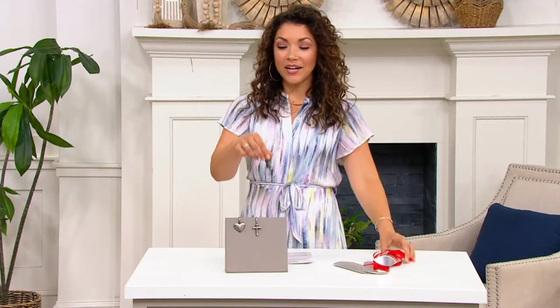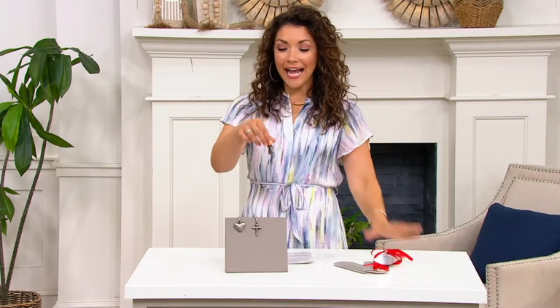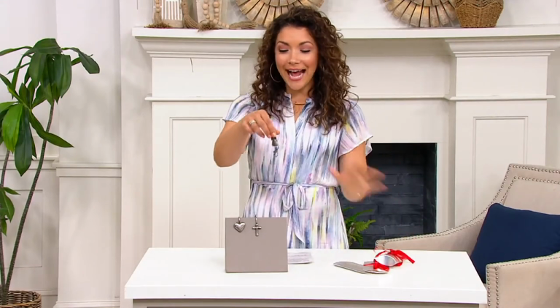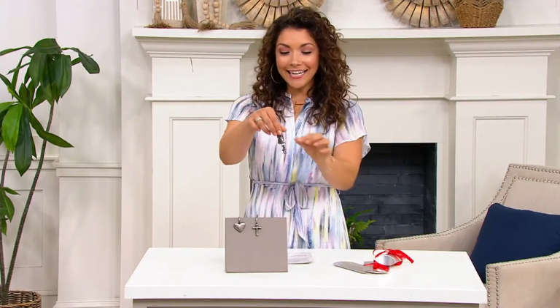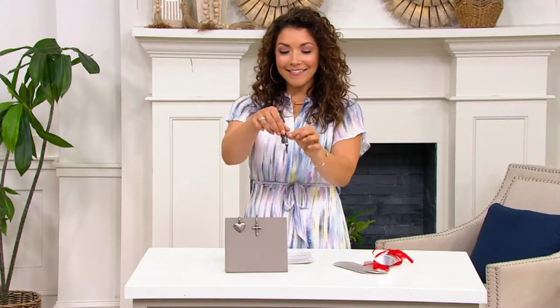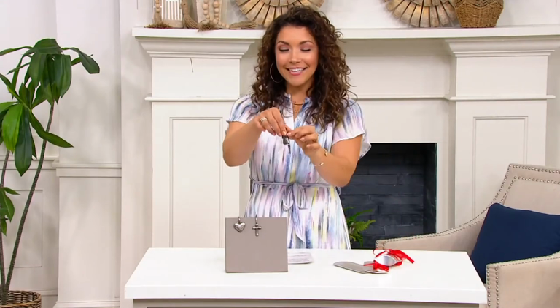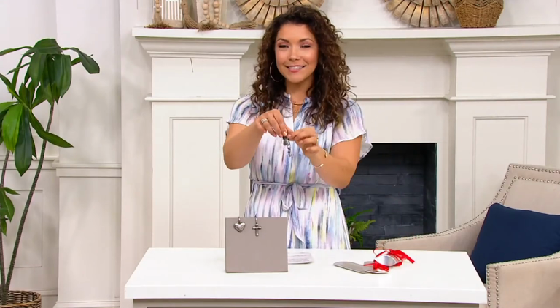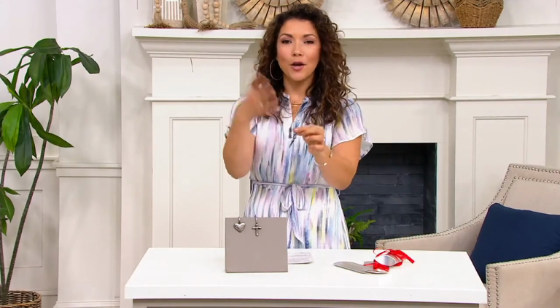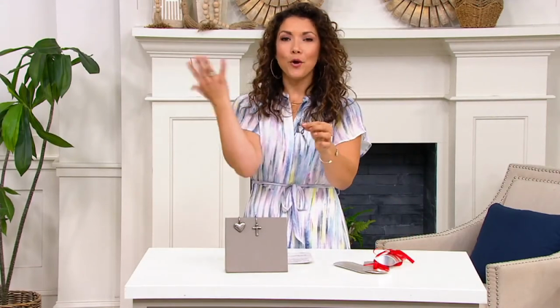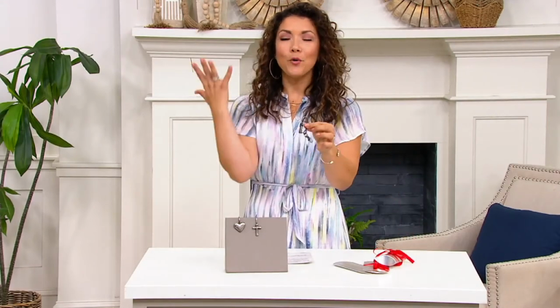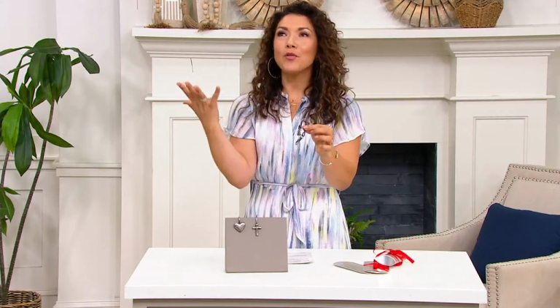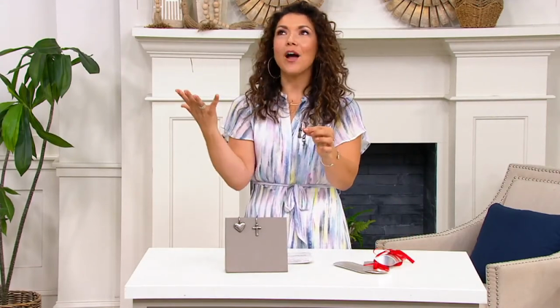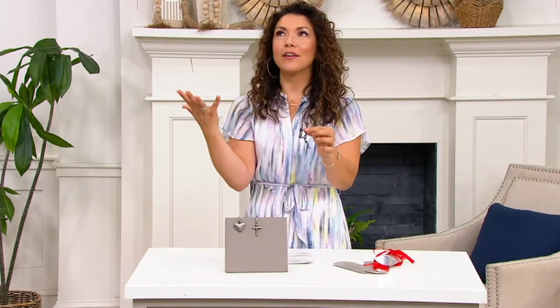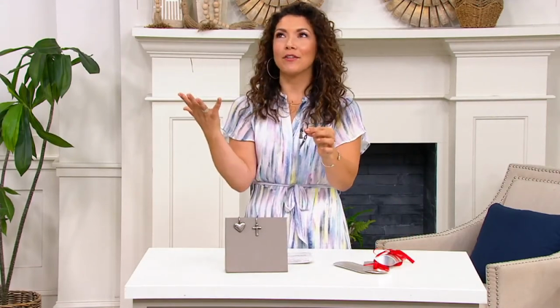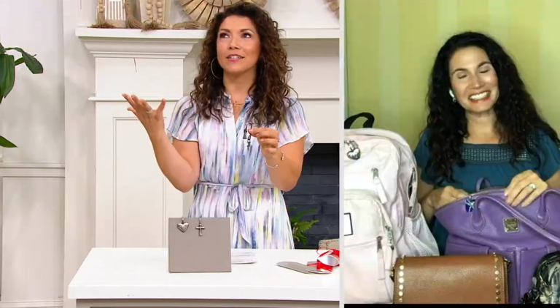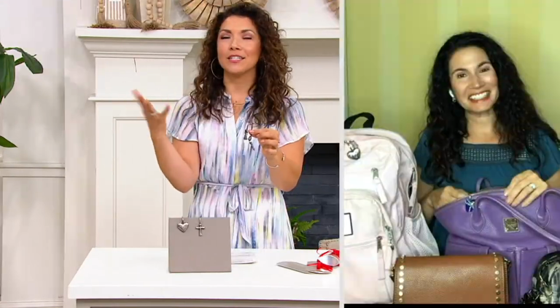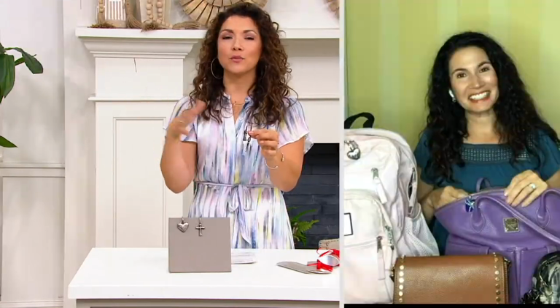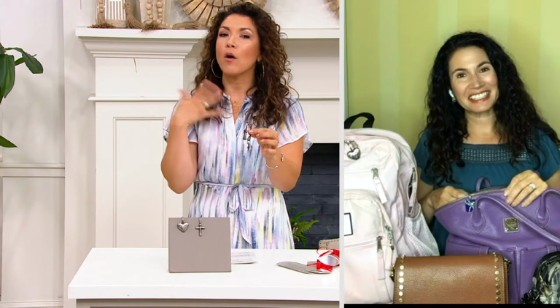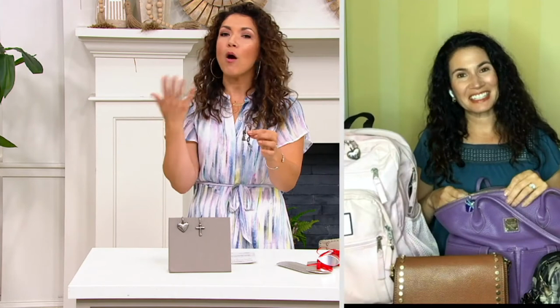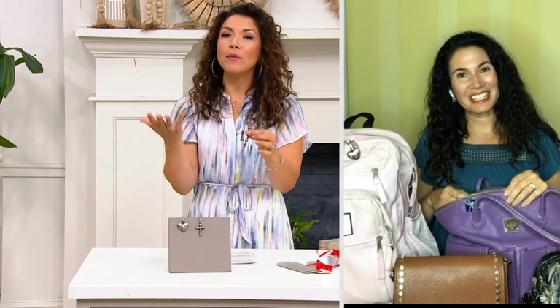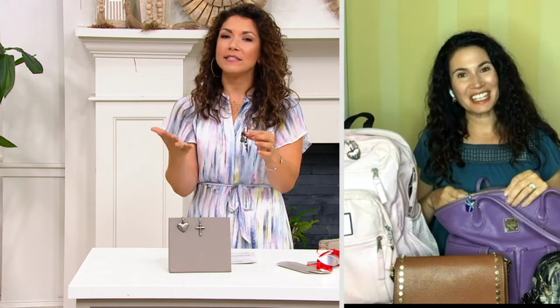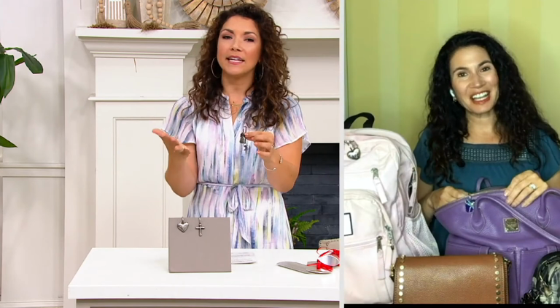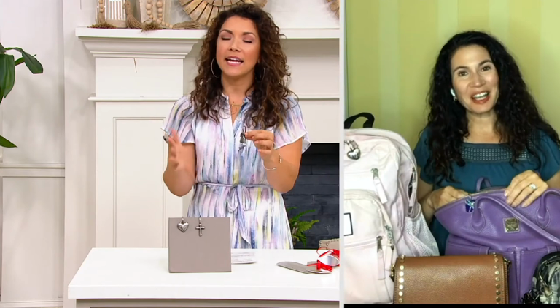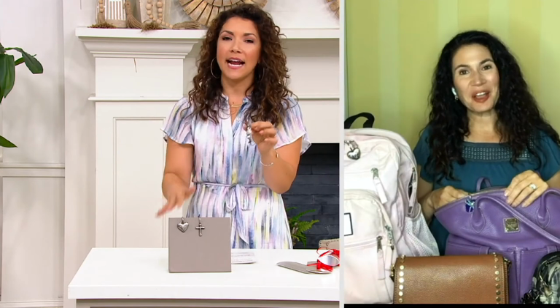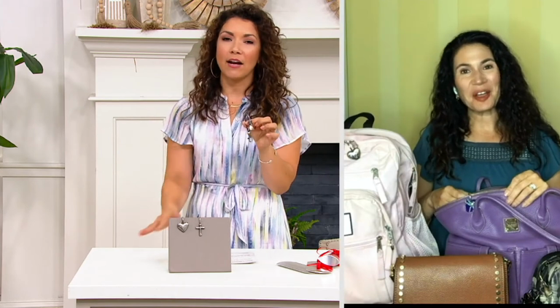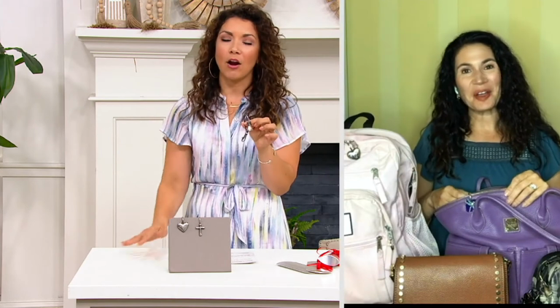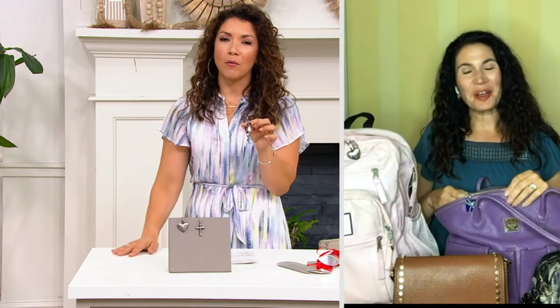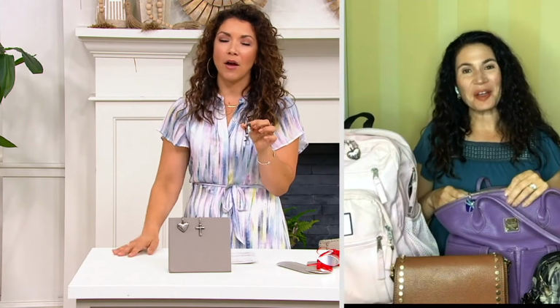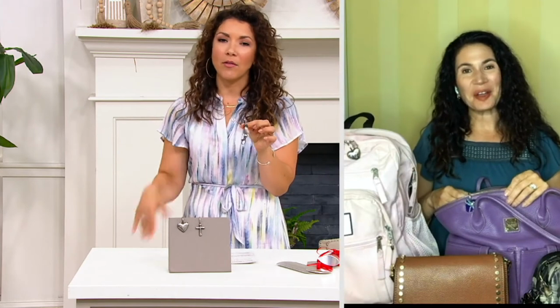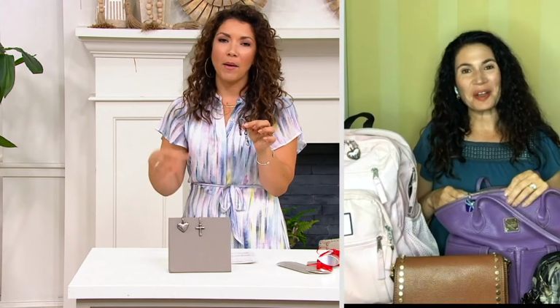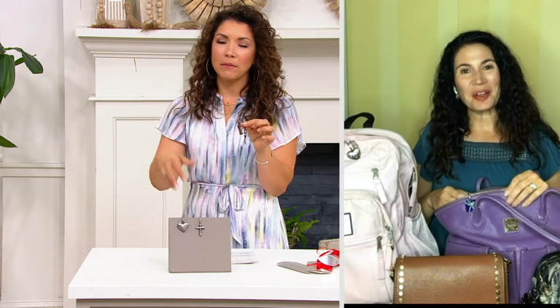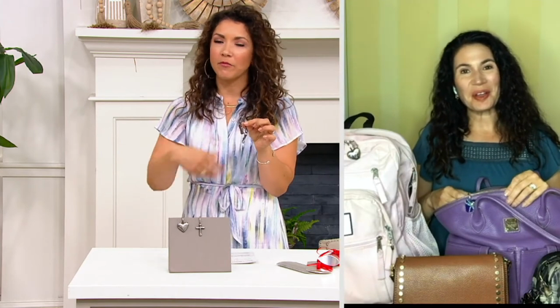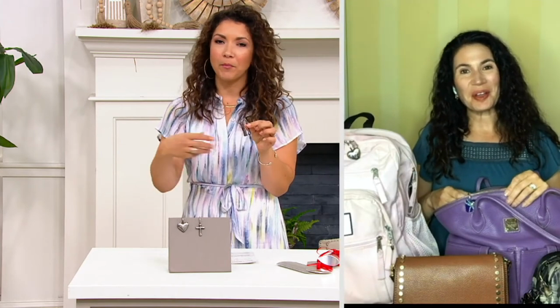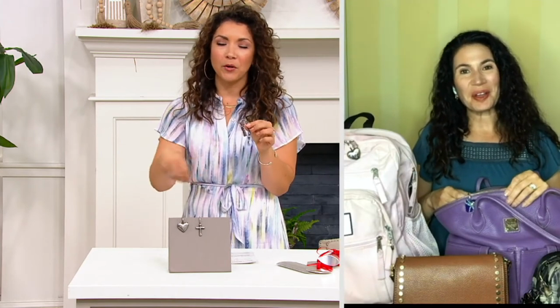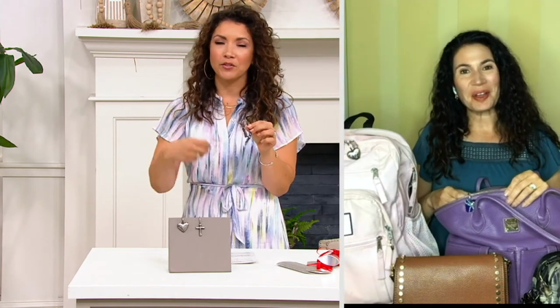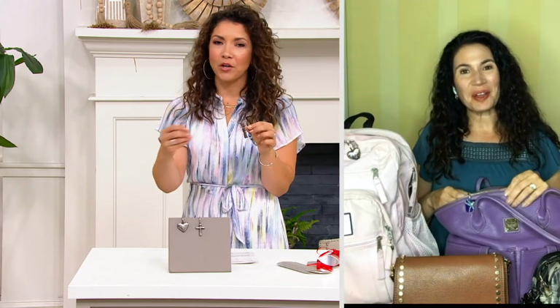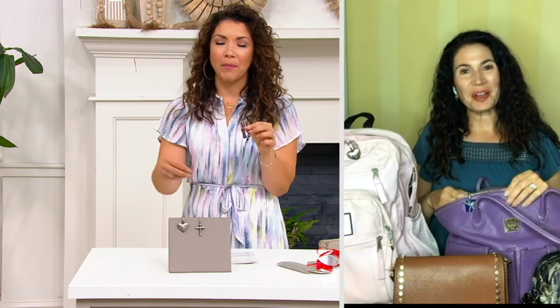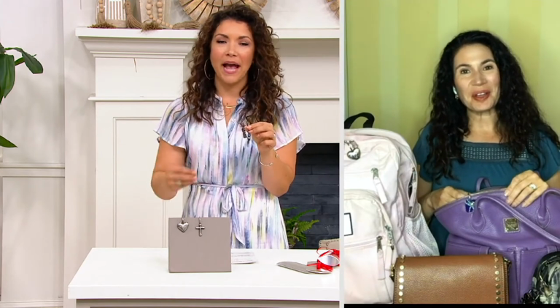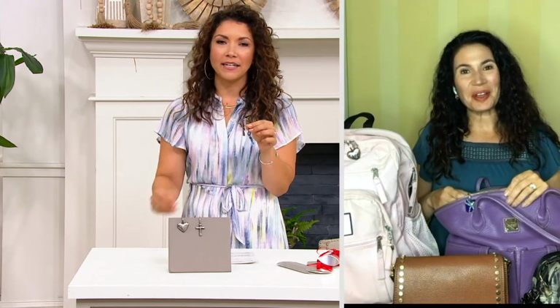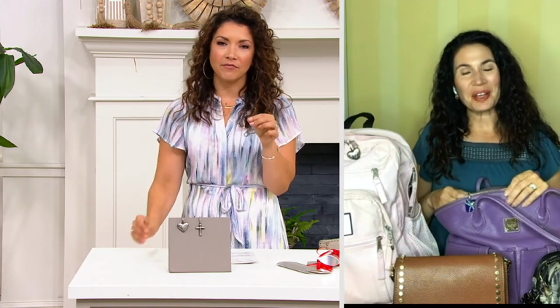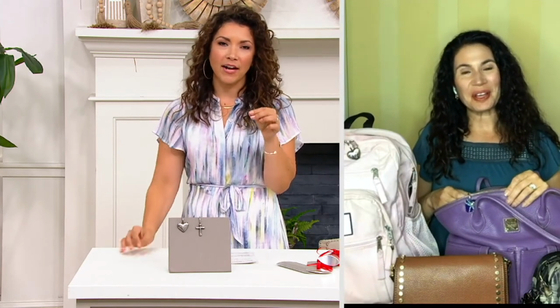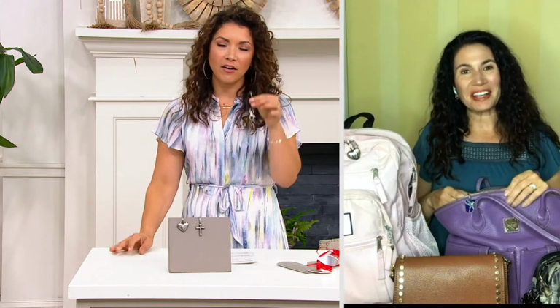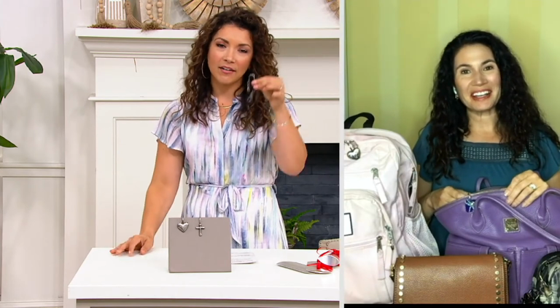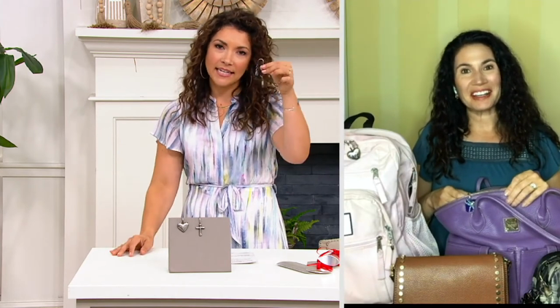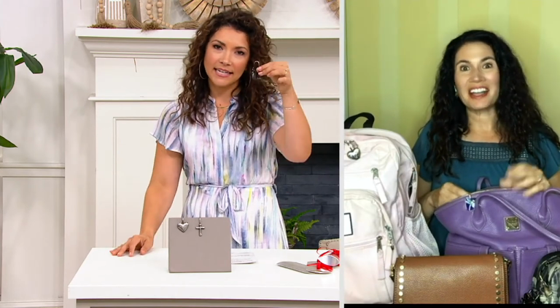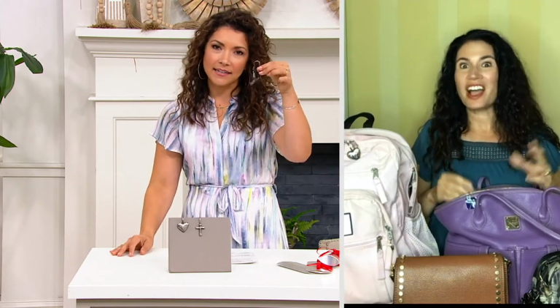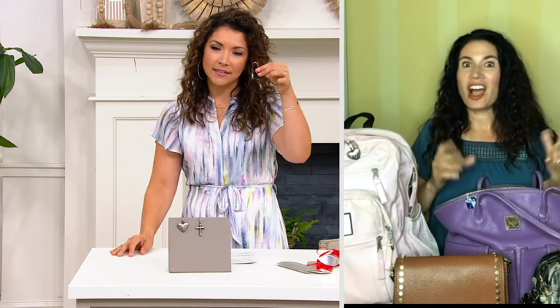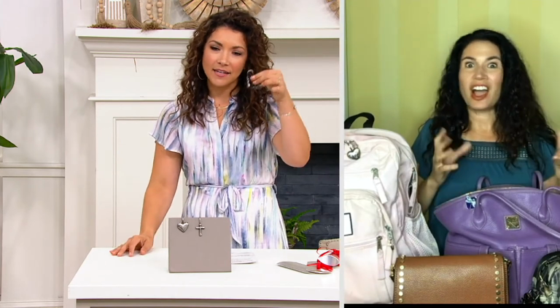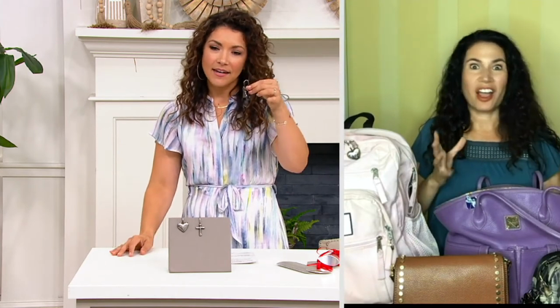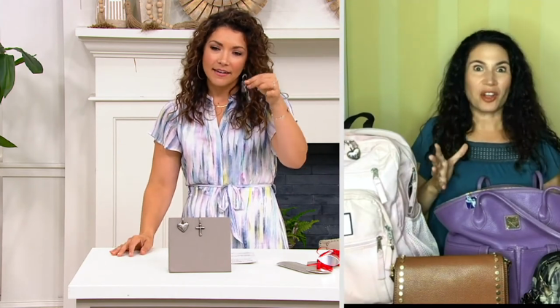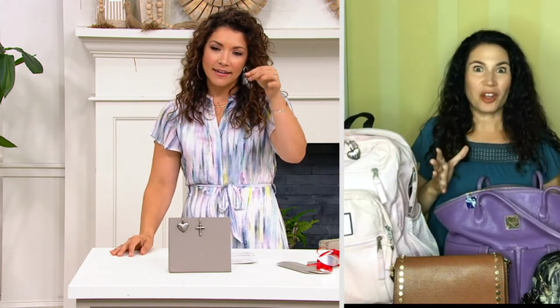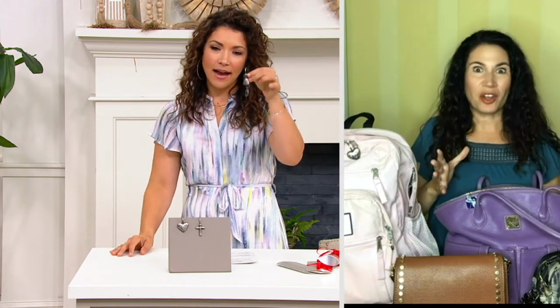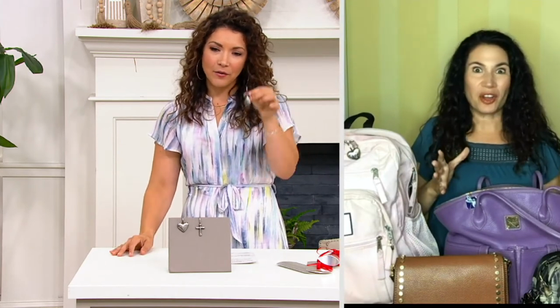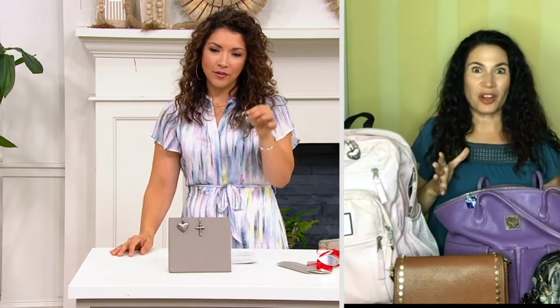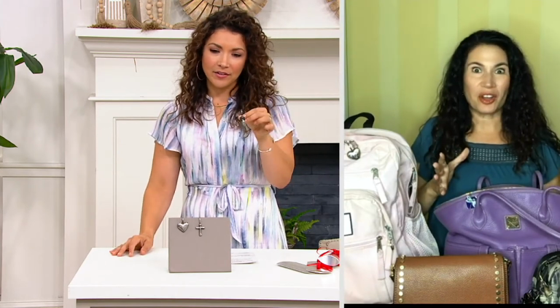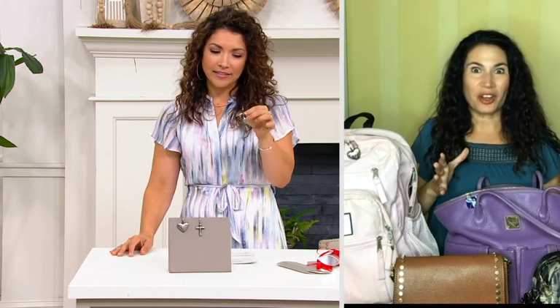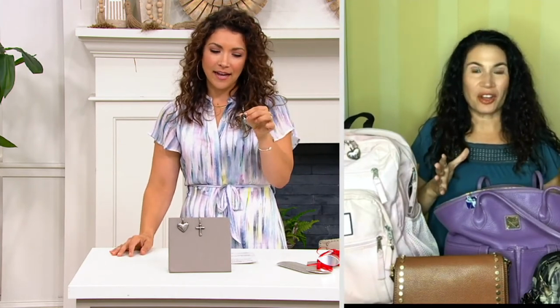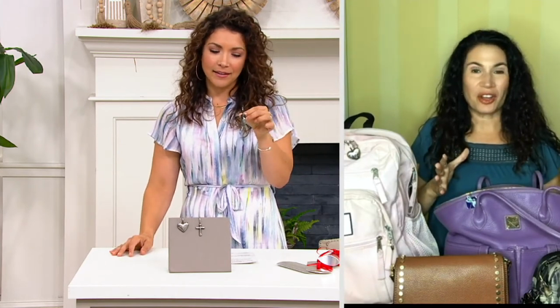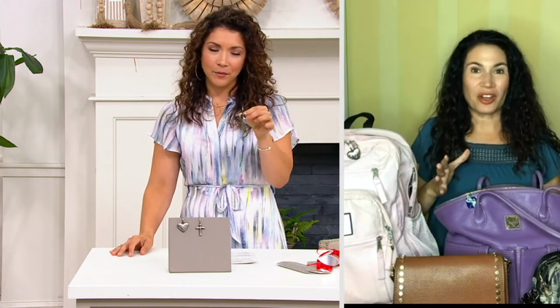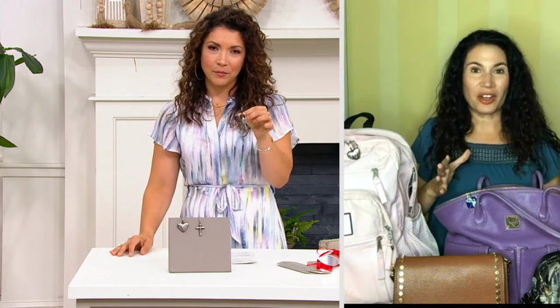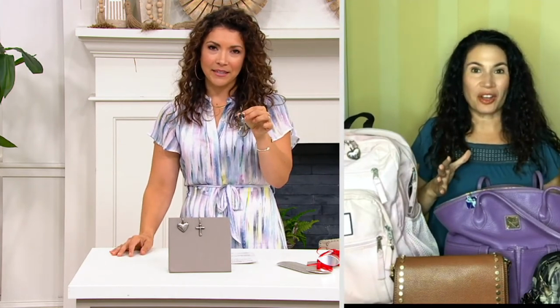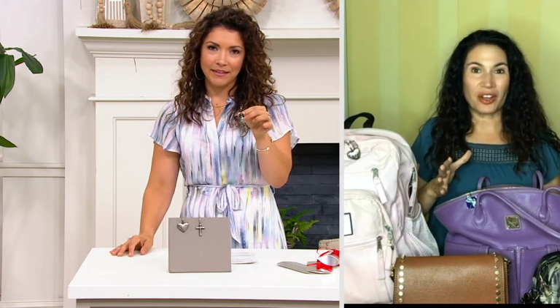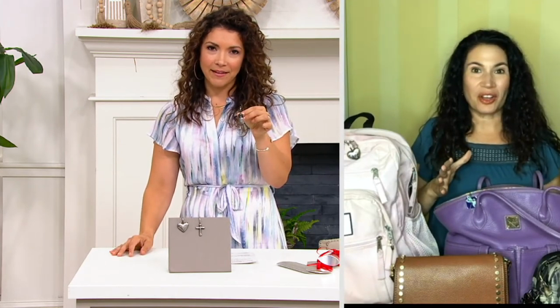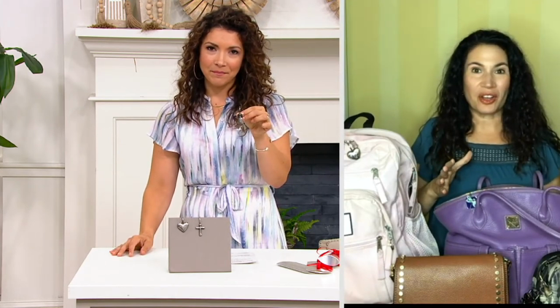Shawna, who thought of this? Because we're always digging at the bottom of our purse or bag to find our keys. Now they're exactly where we need them.